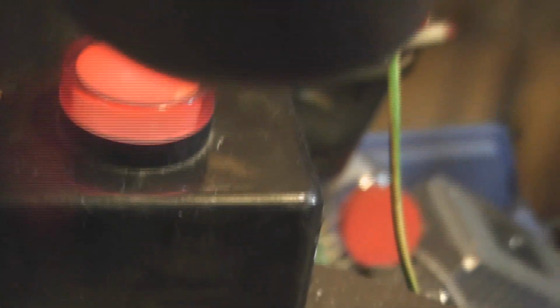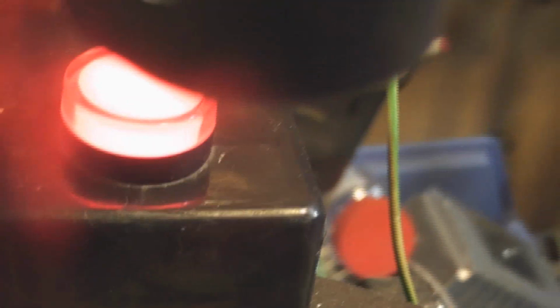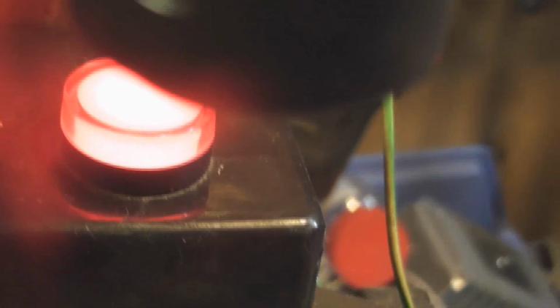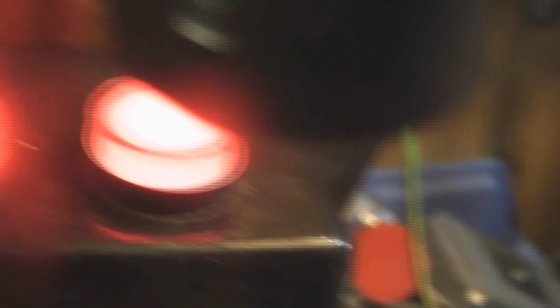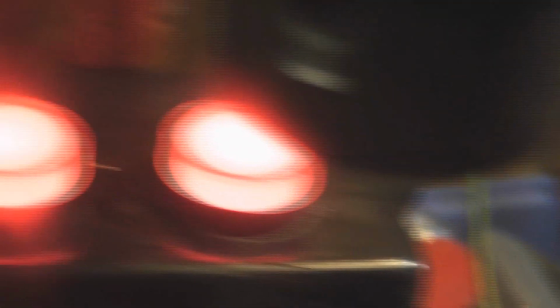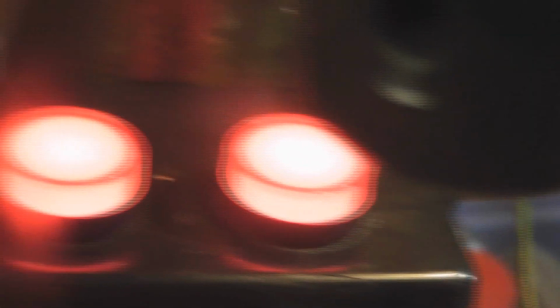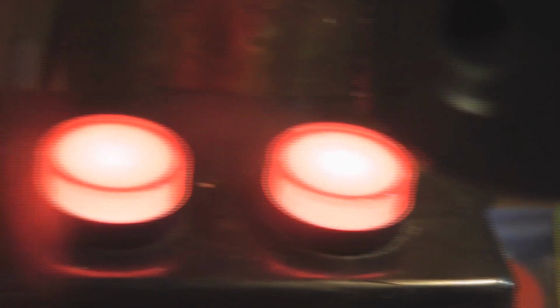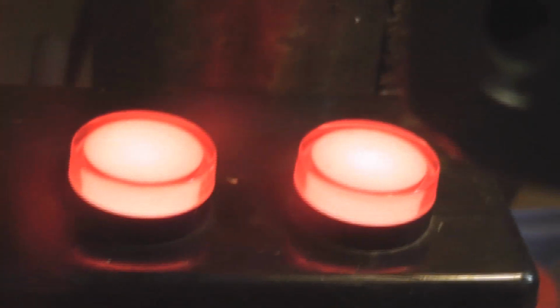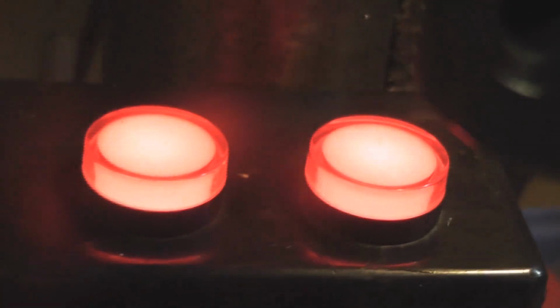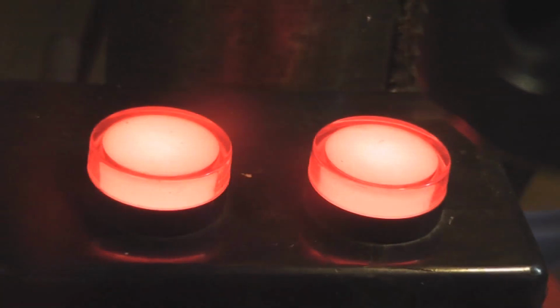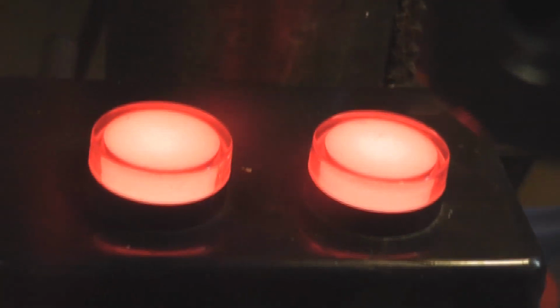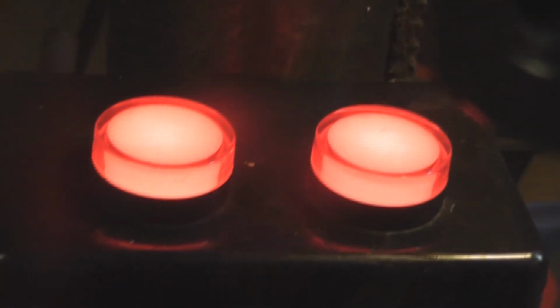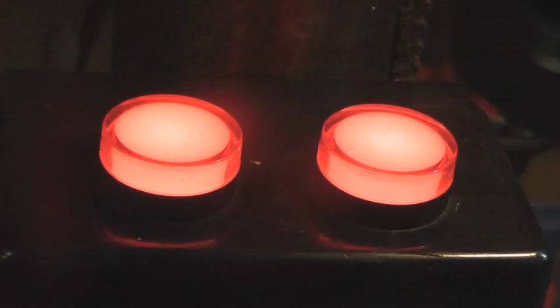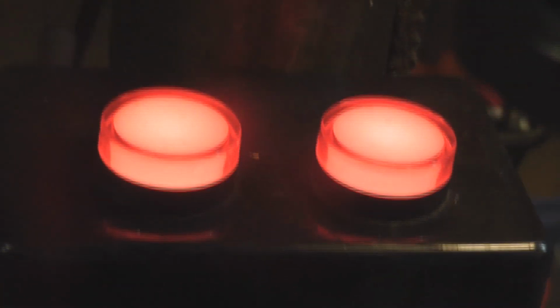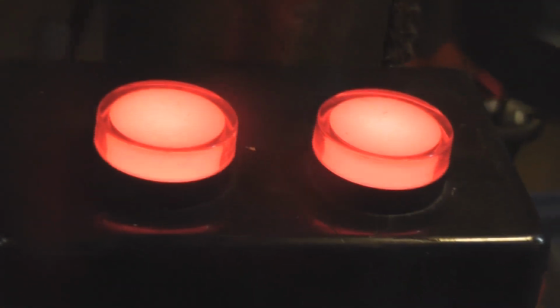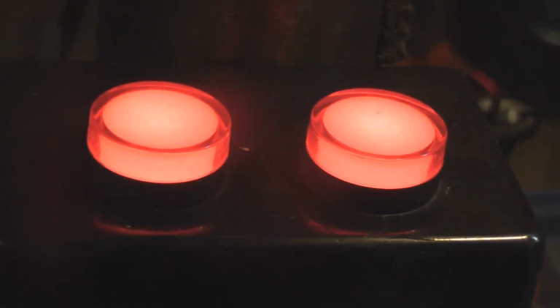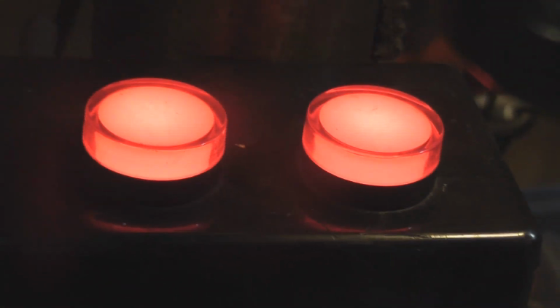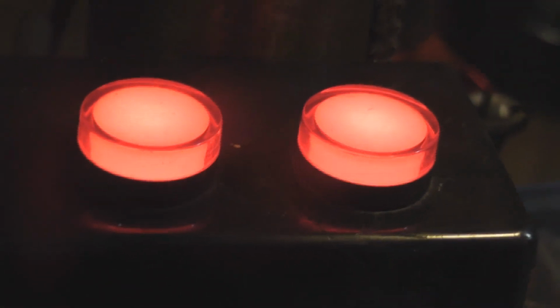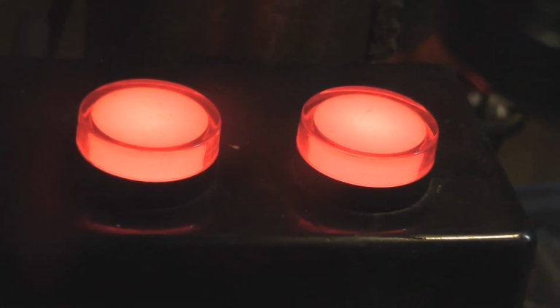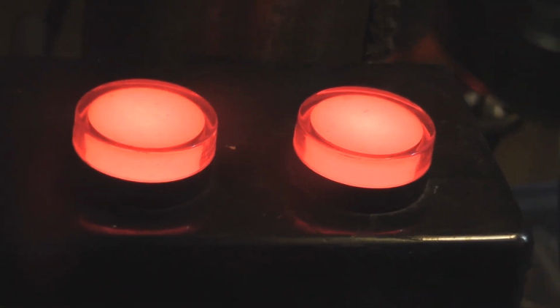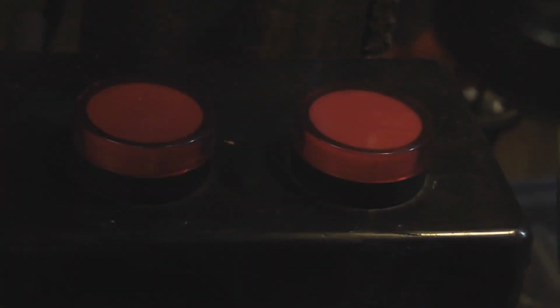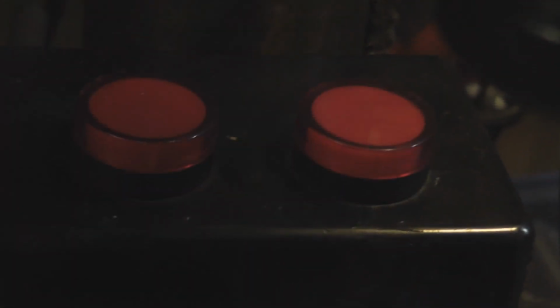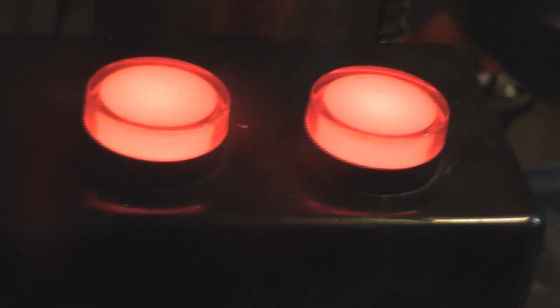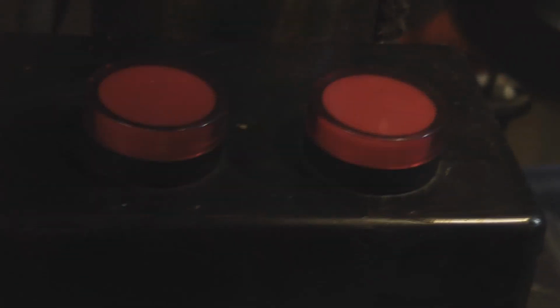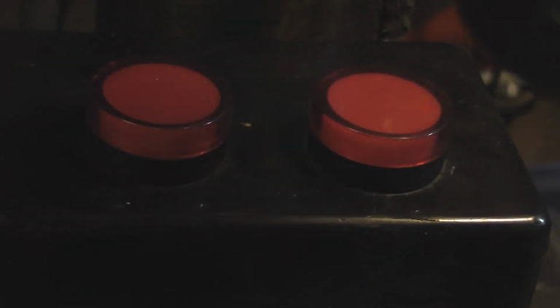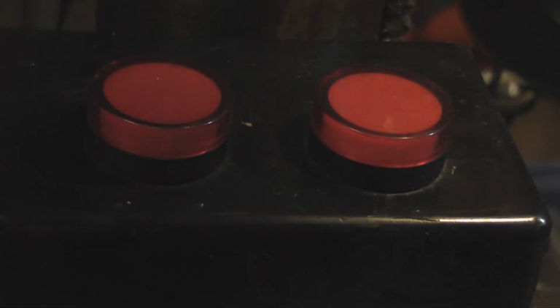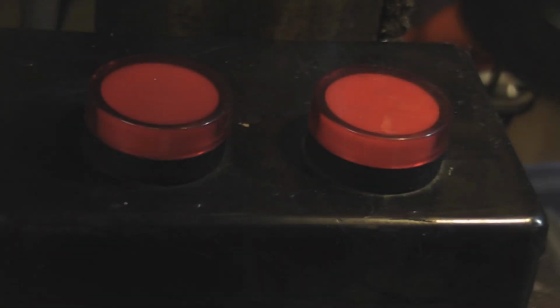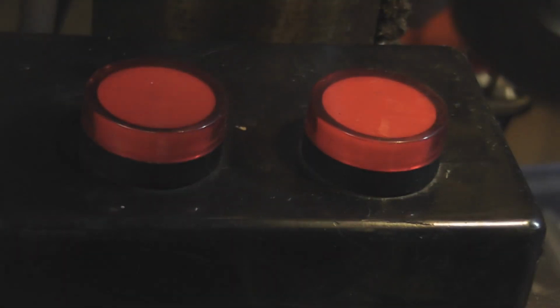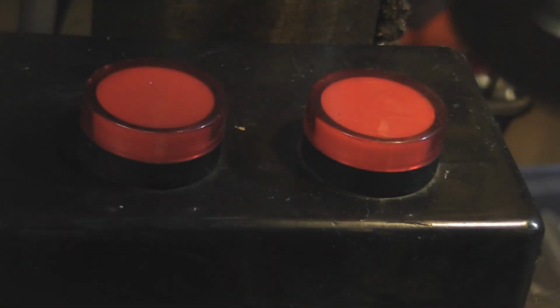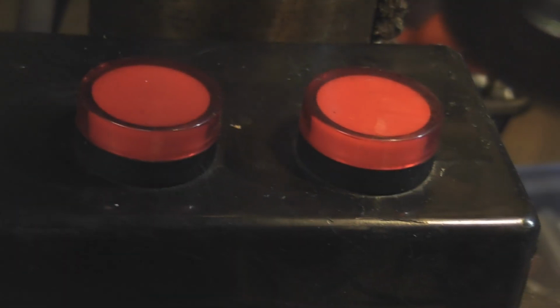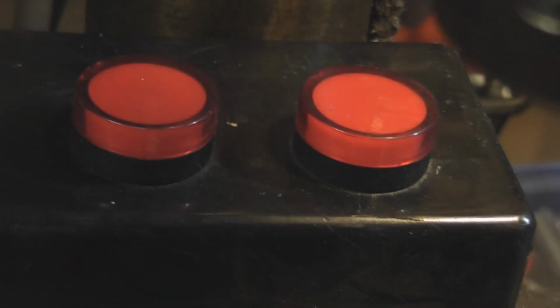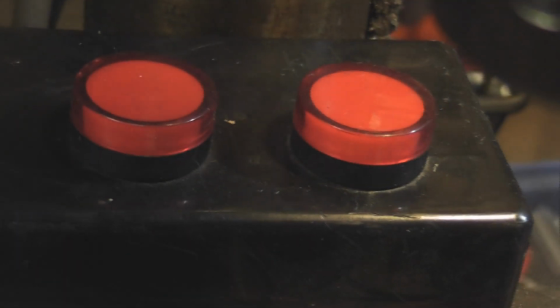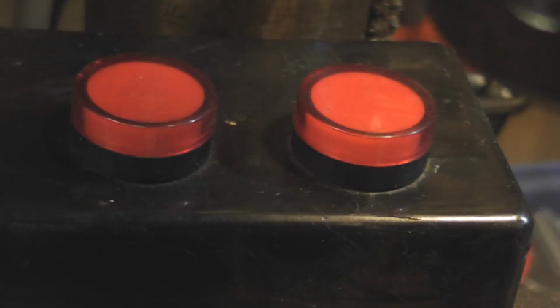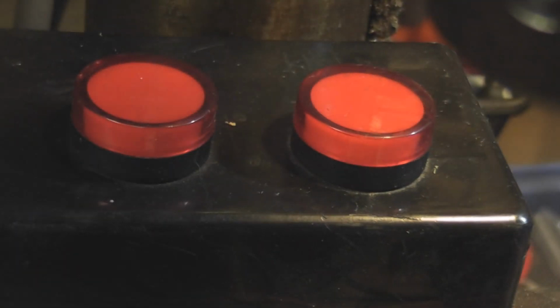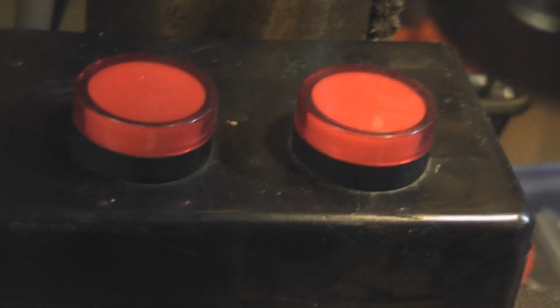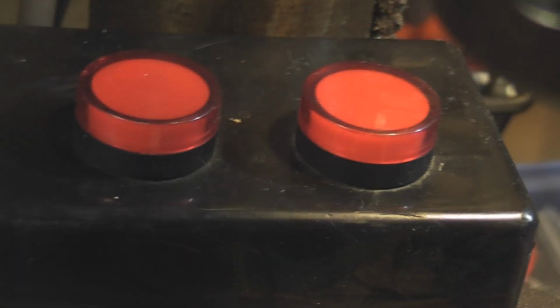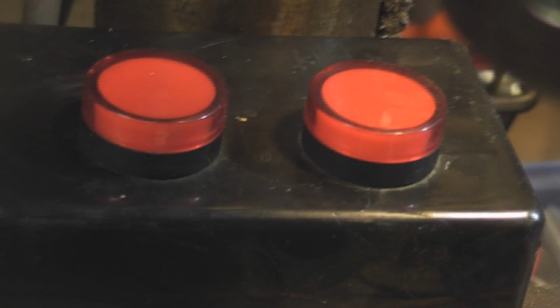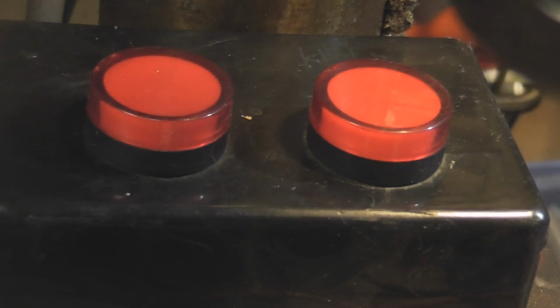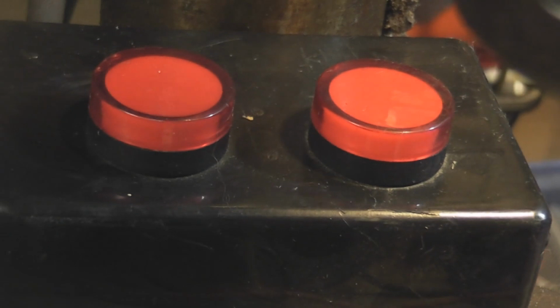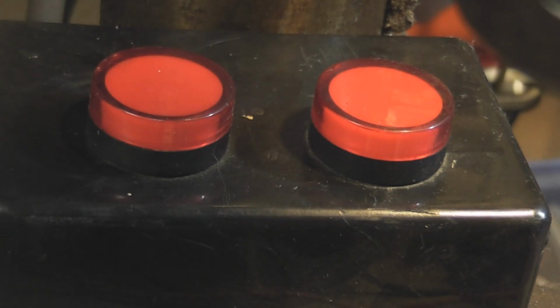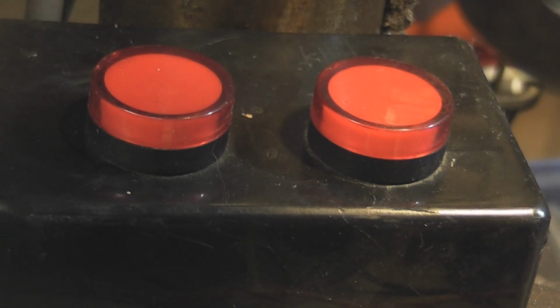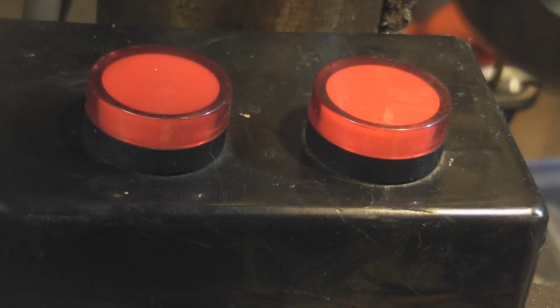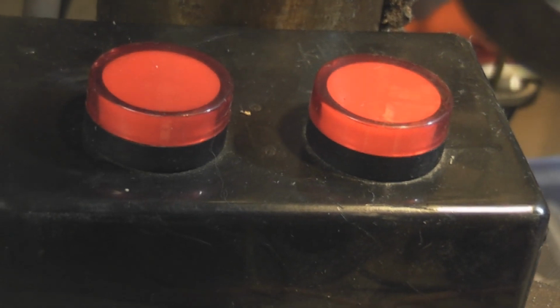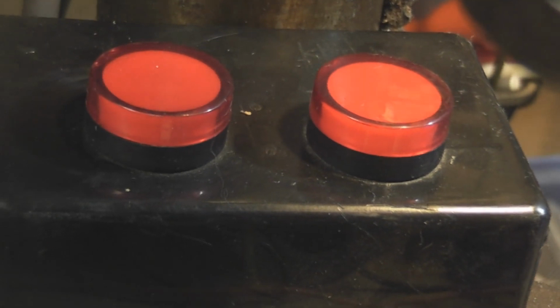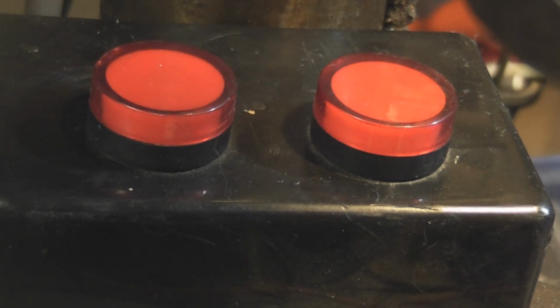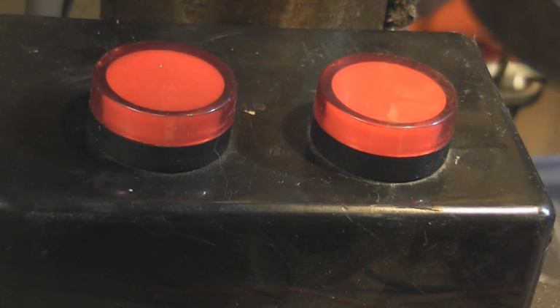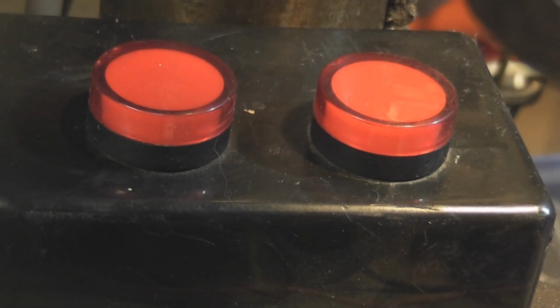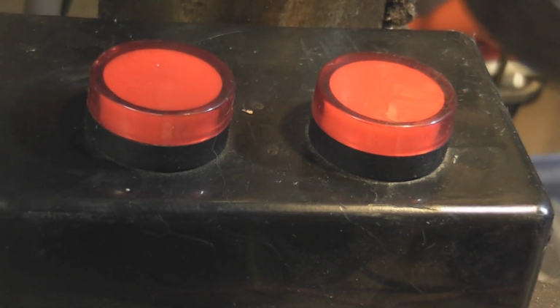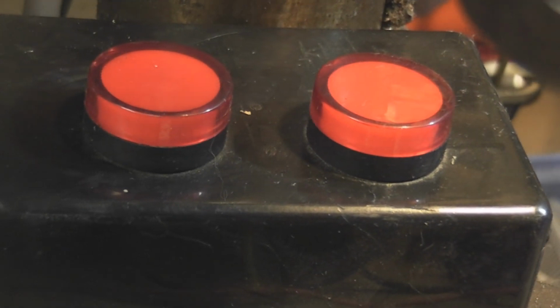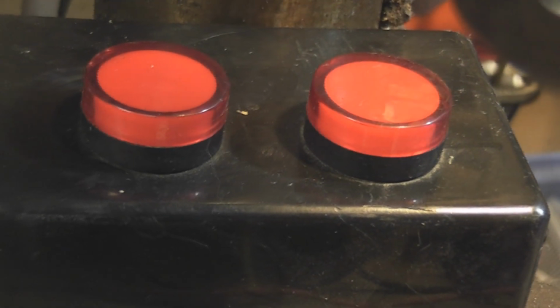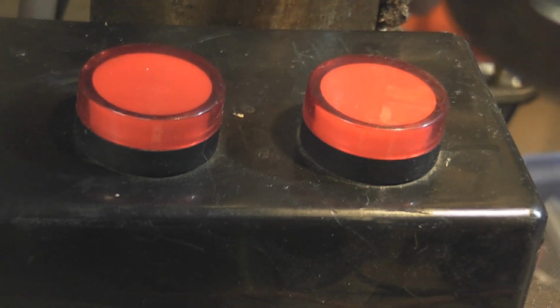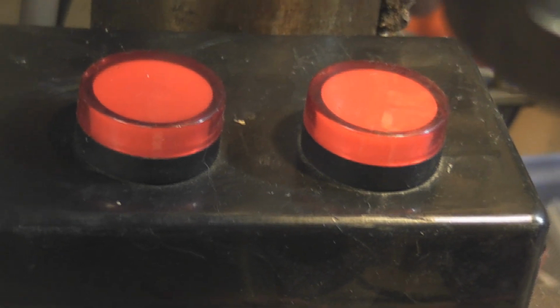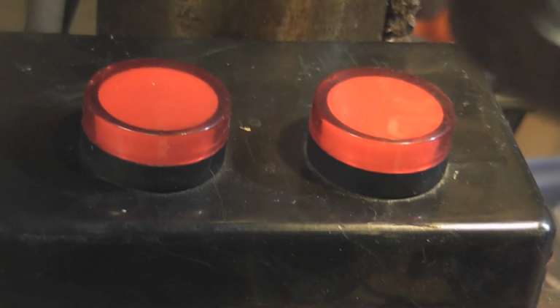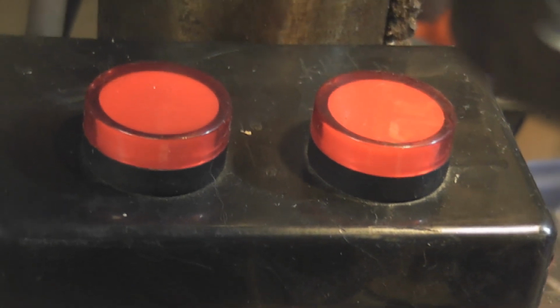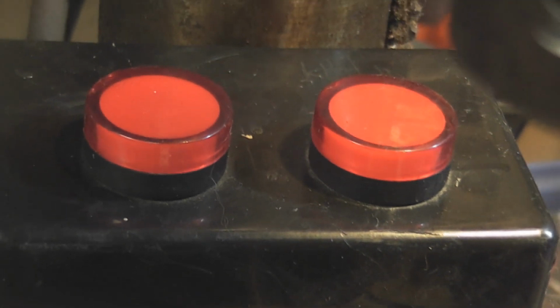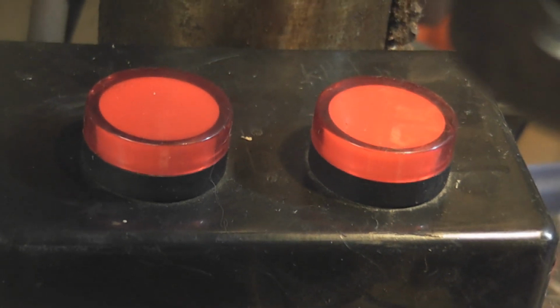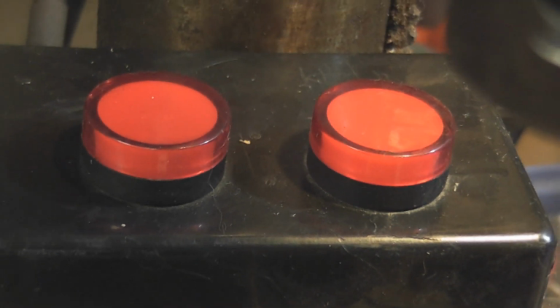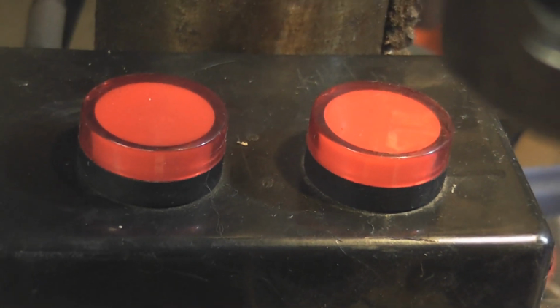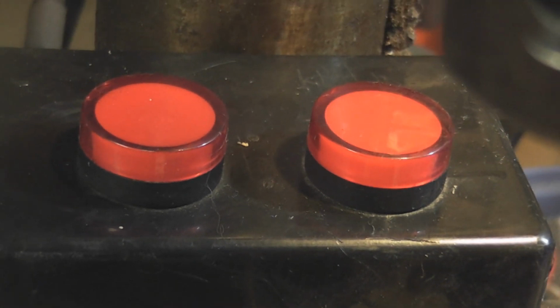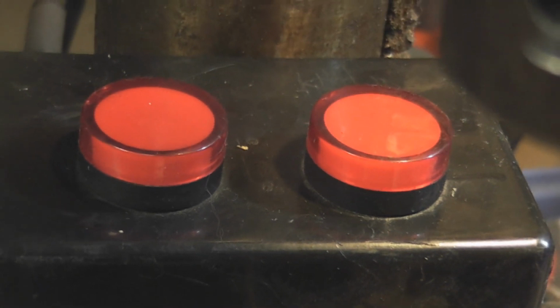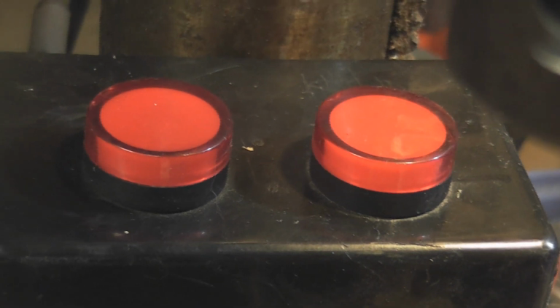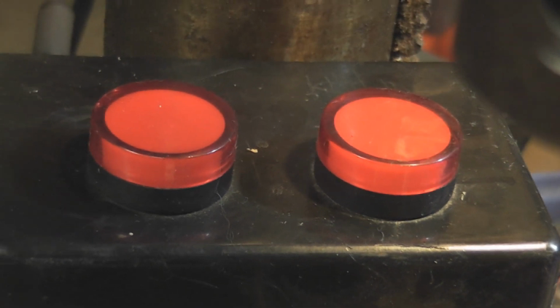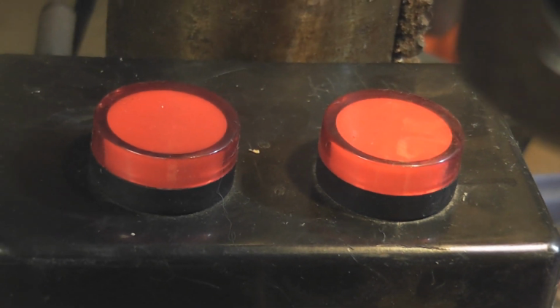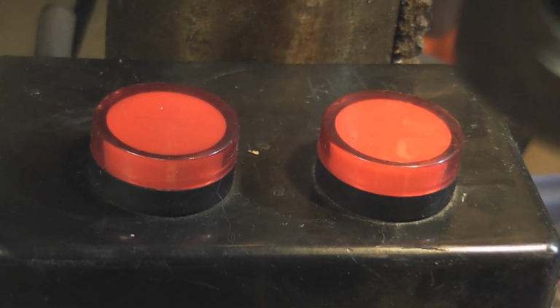There are some indicator lights here. The bulb stop is about 160 volts.